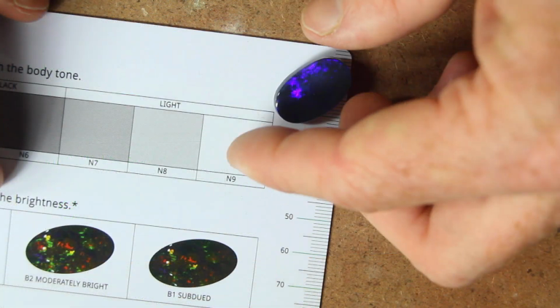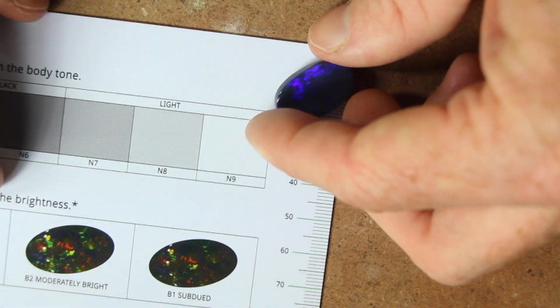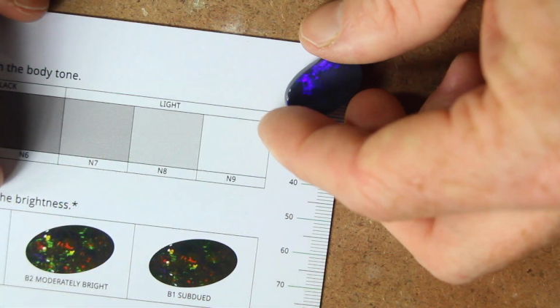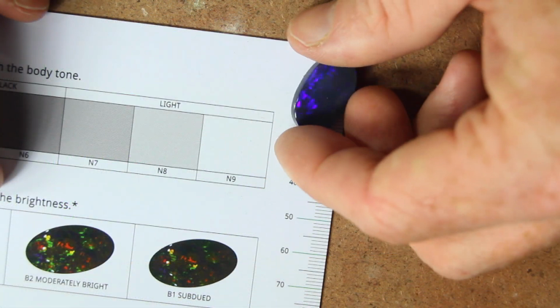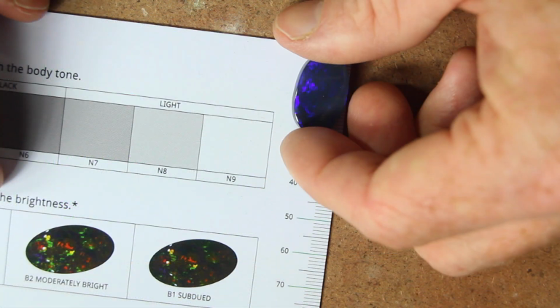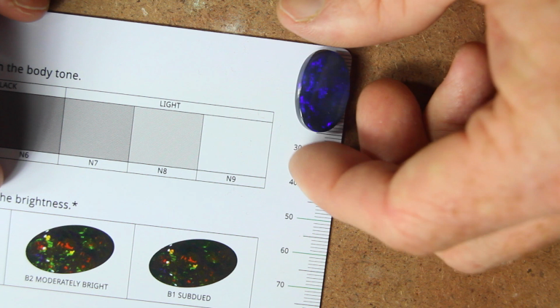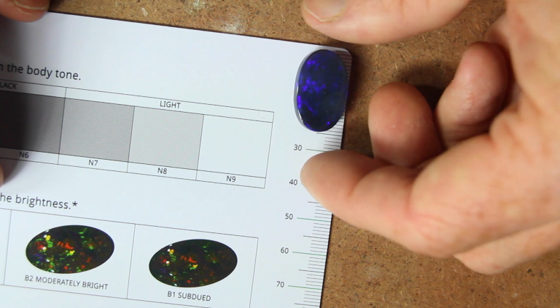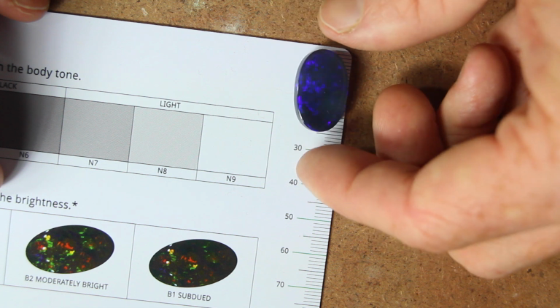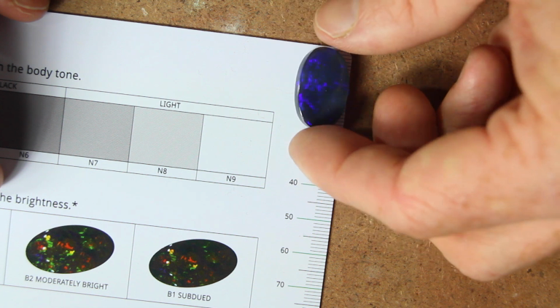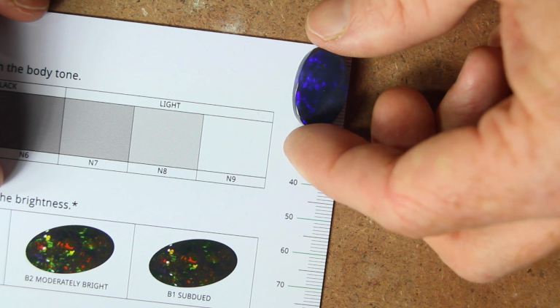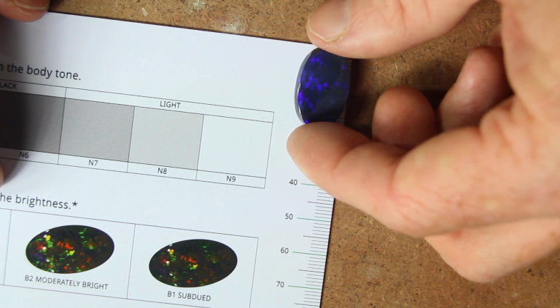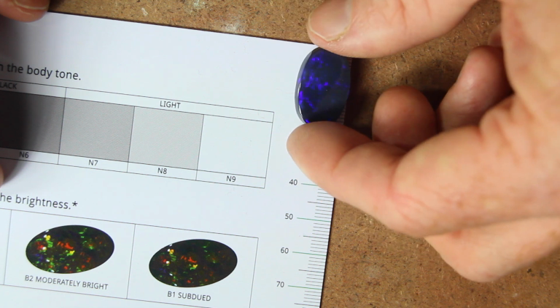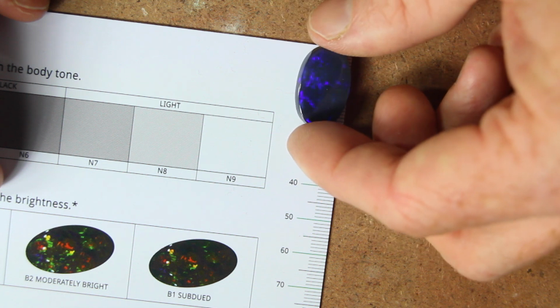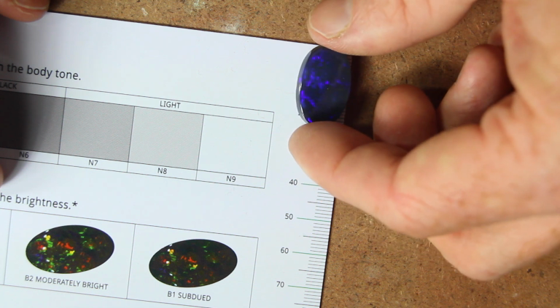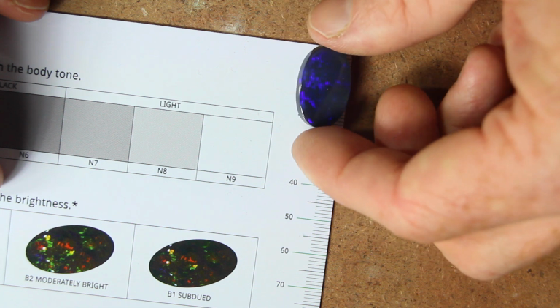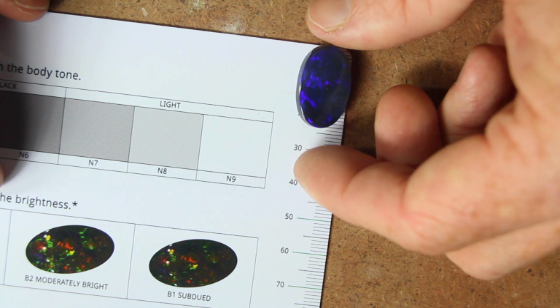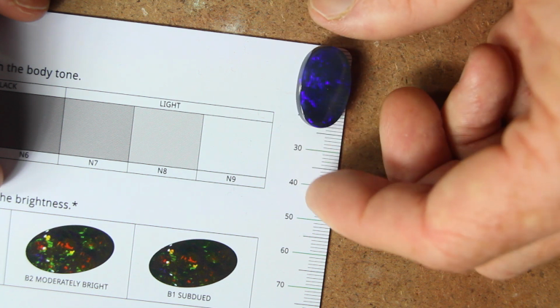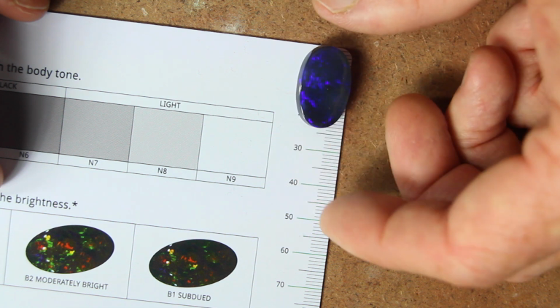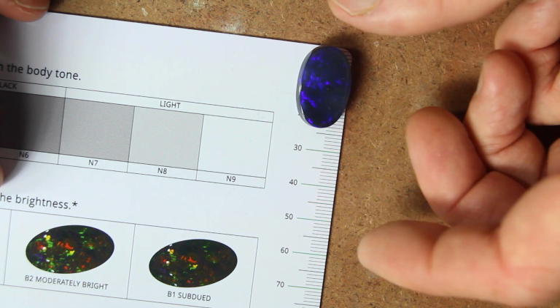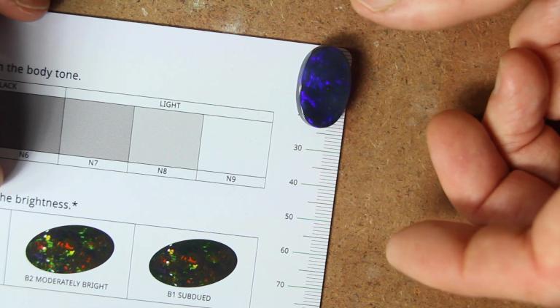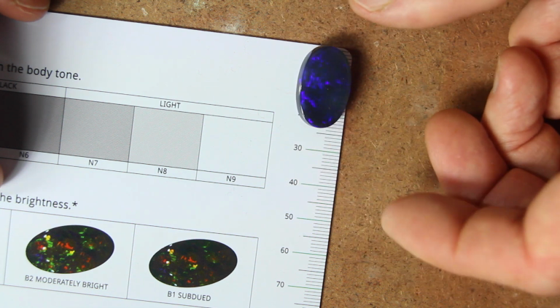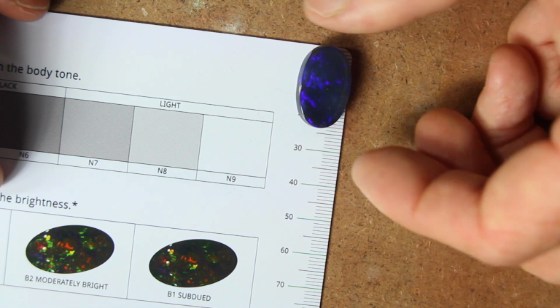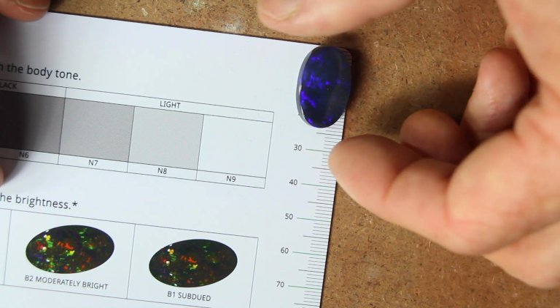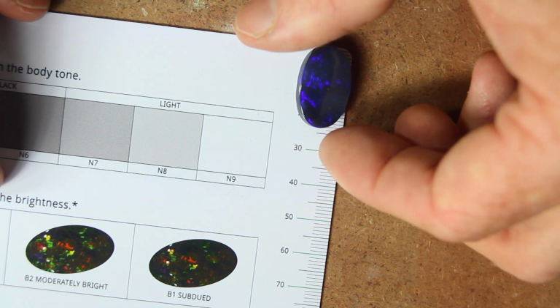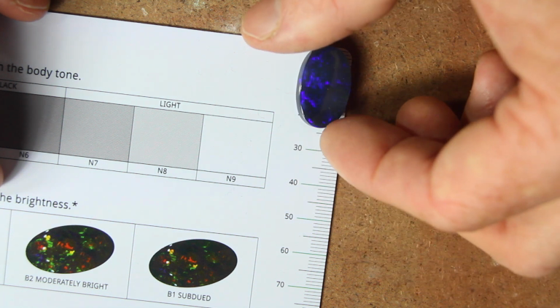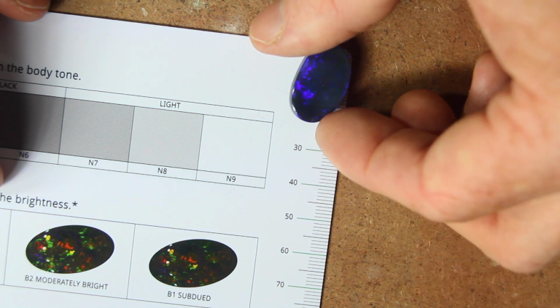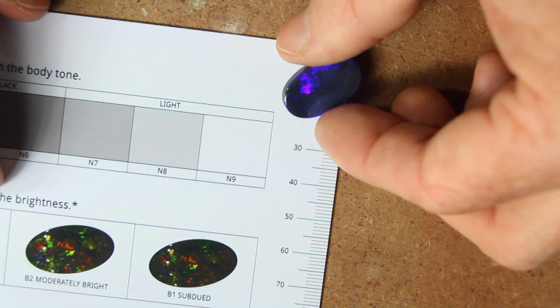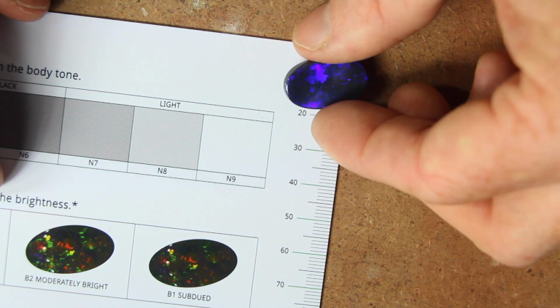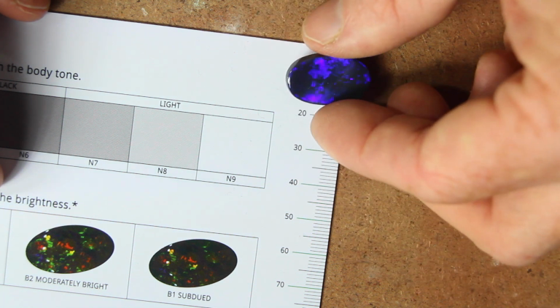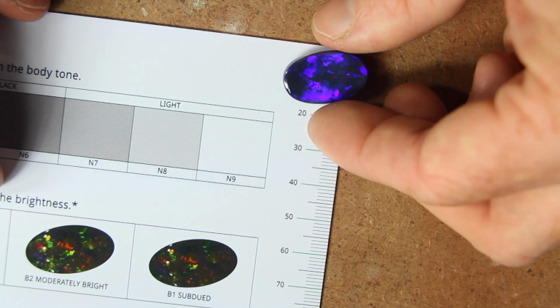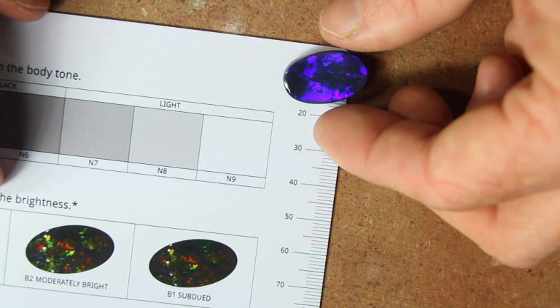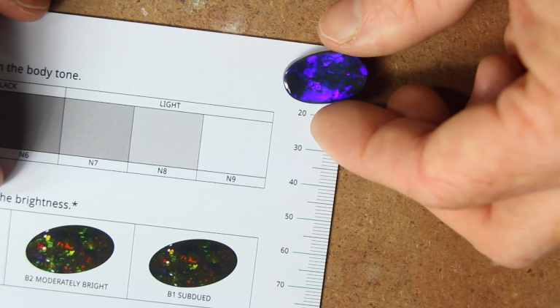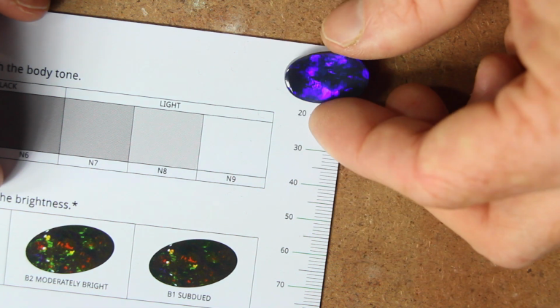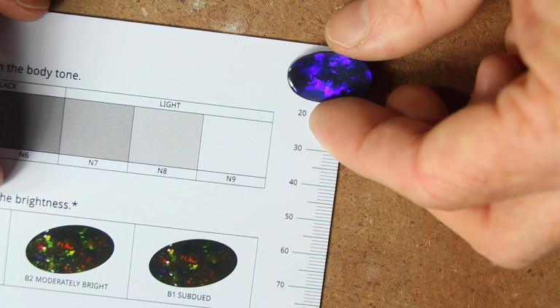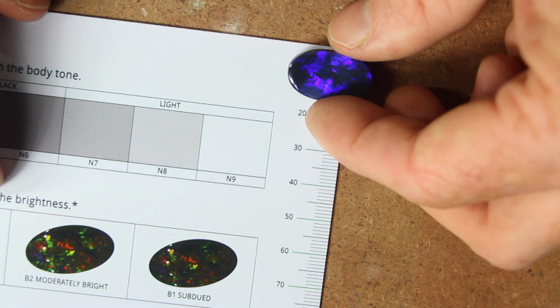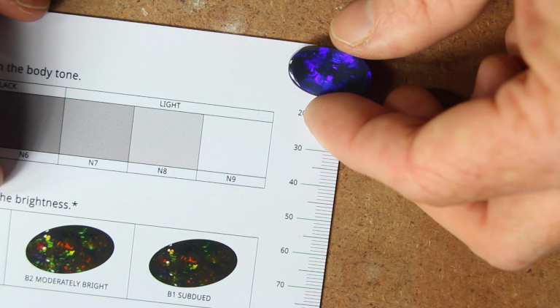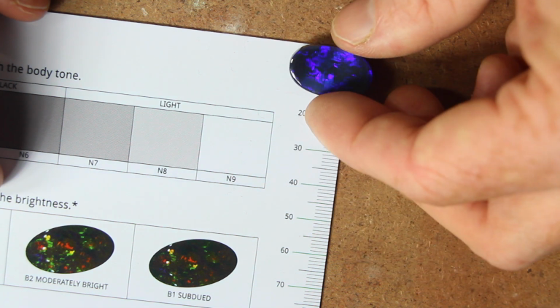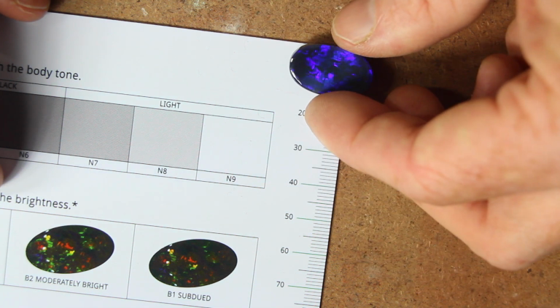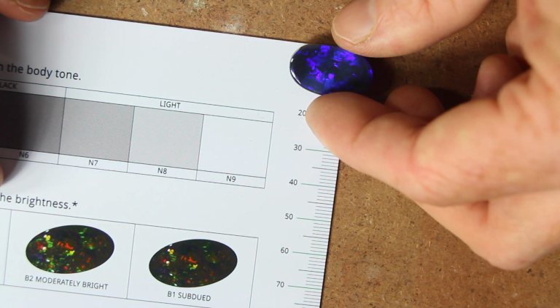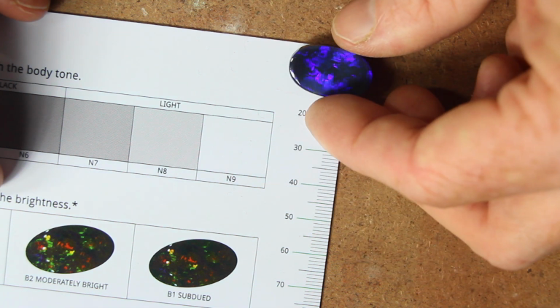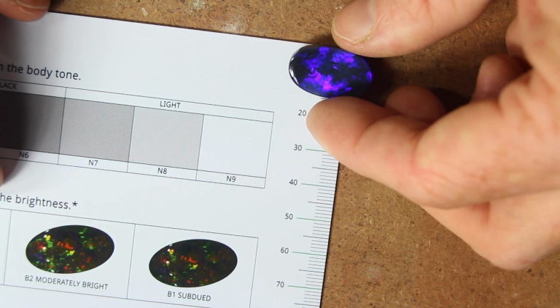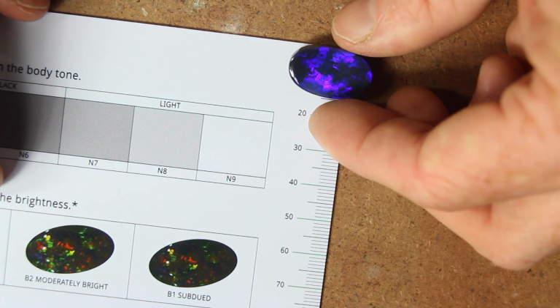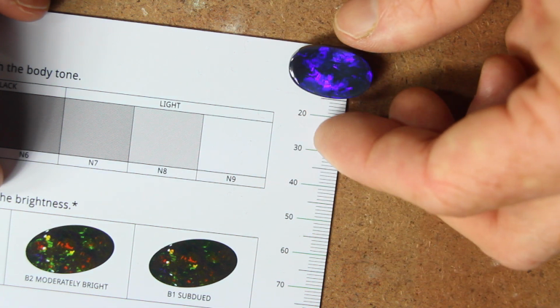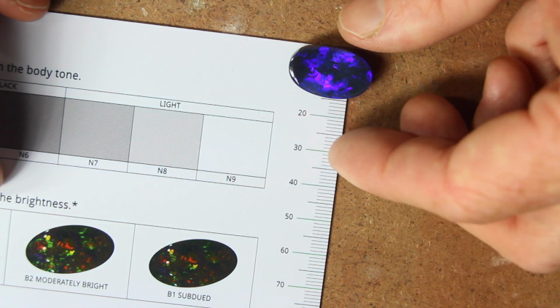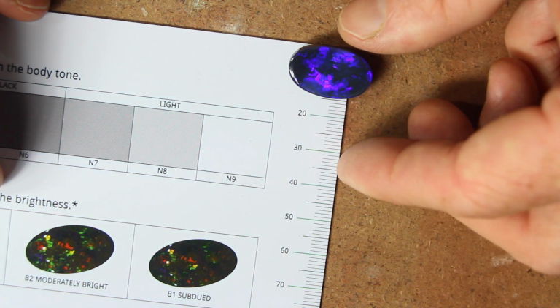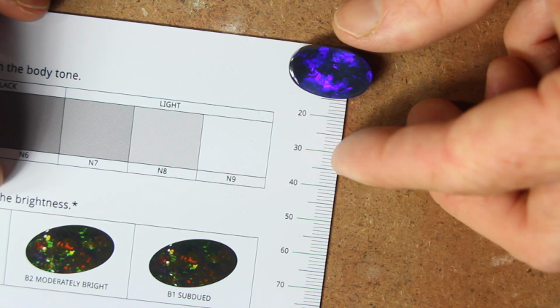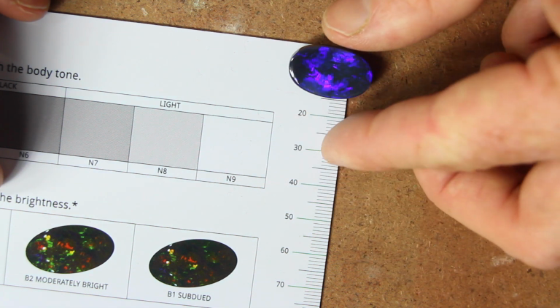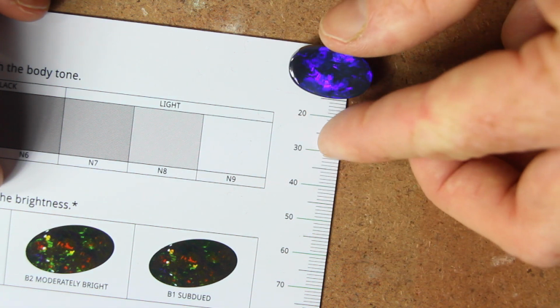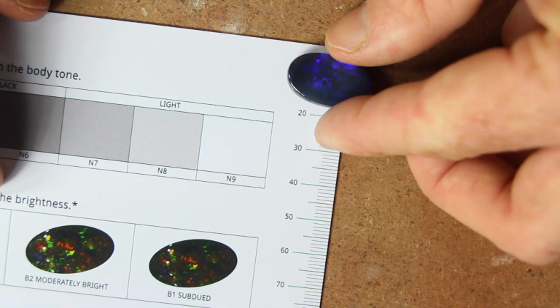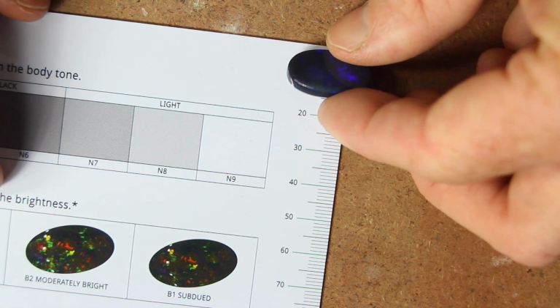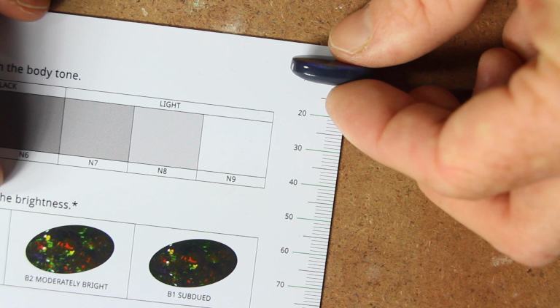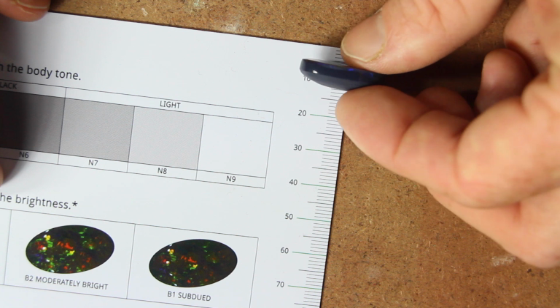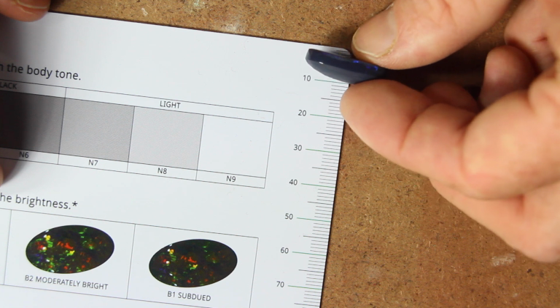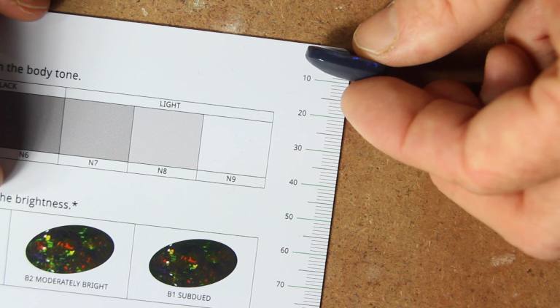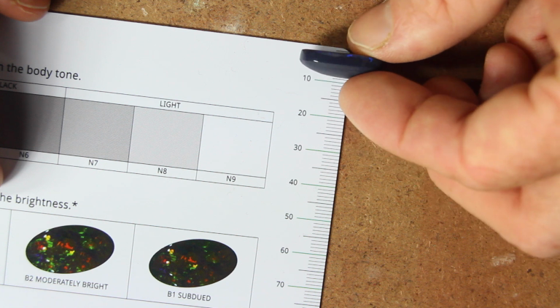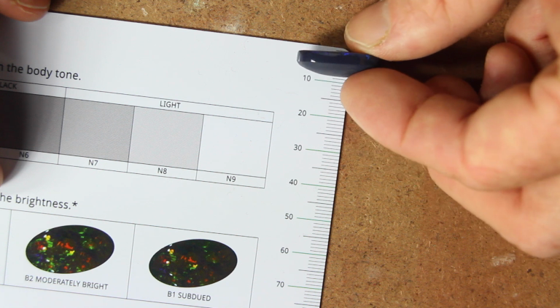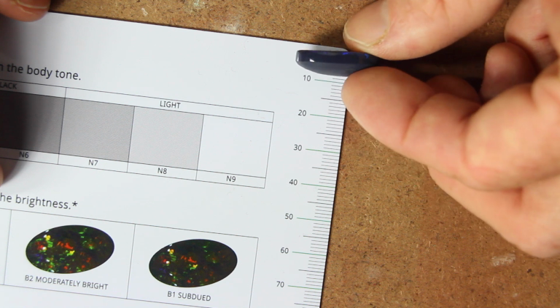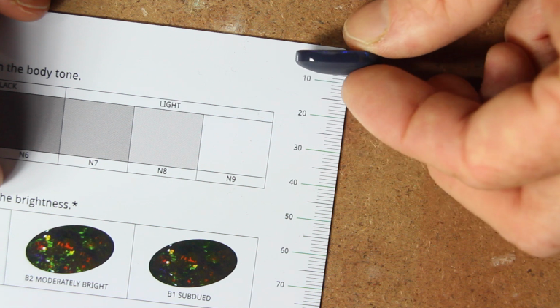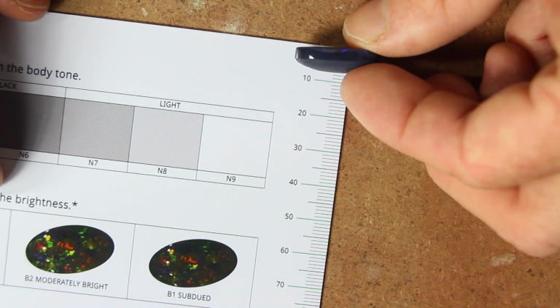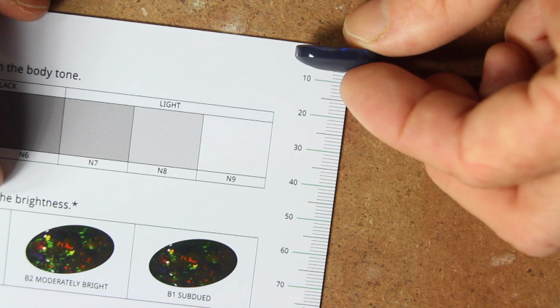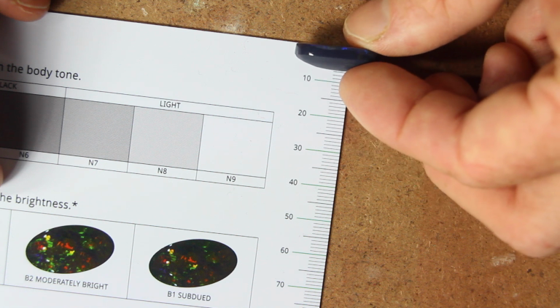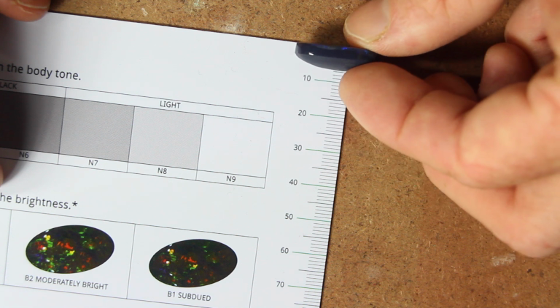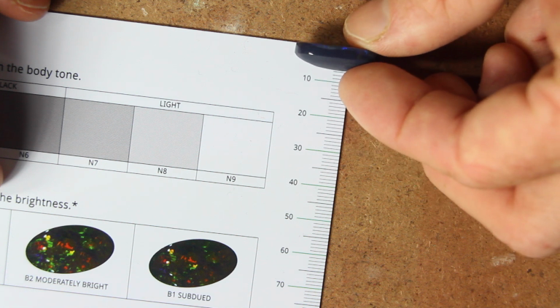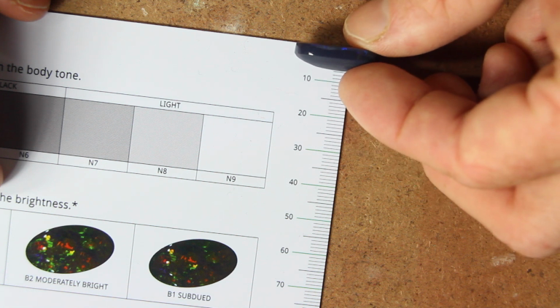And just for your convenience, there is a measurement in millimetres down the side of the body tone and brightness scale to measure your gem.